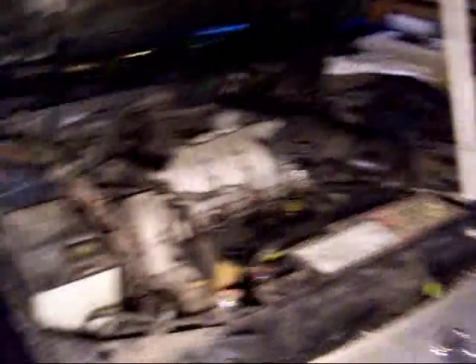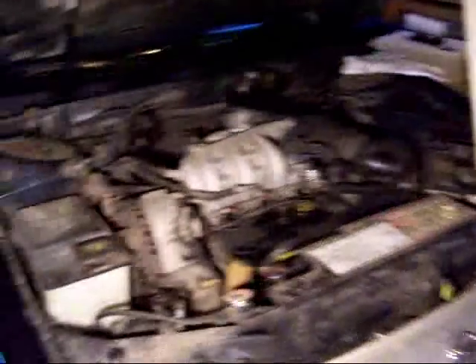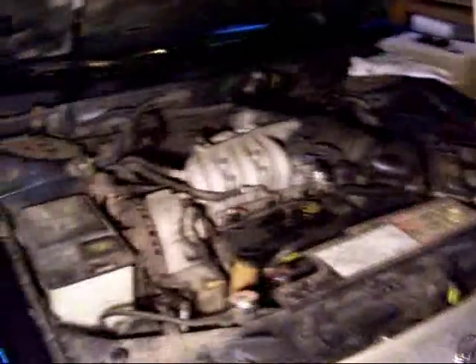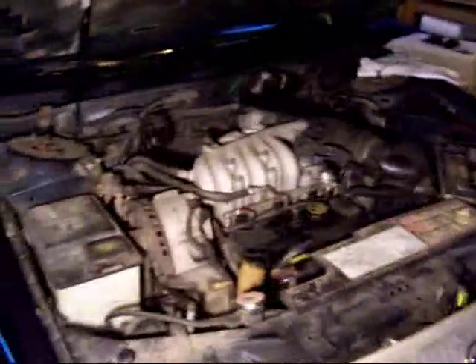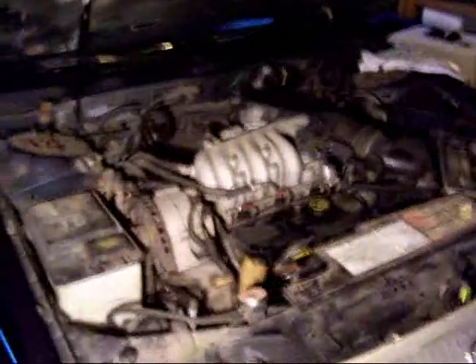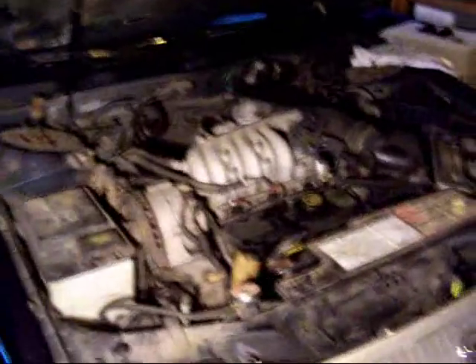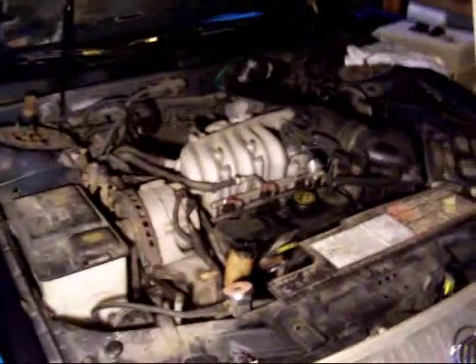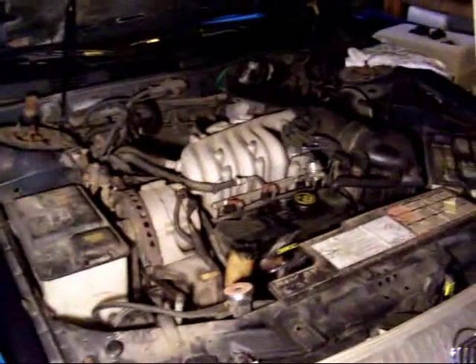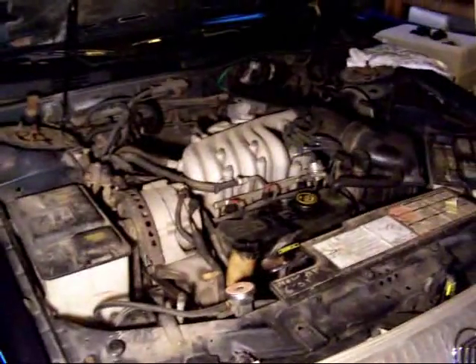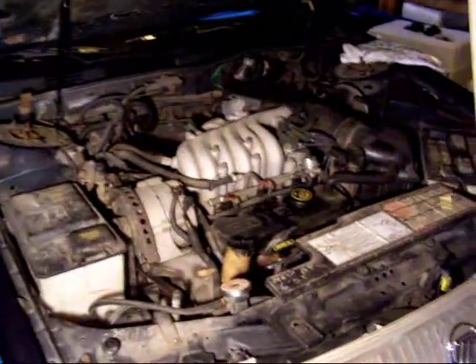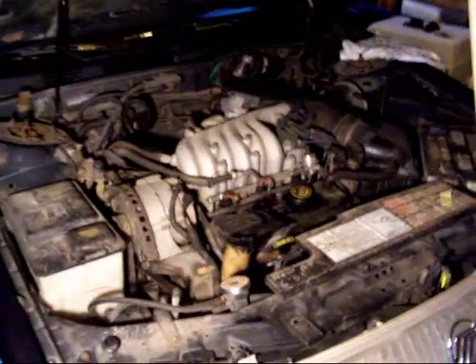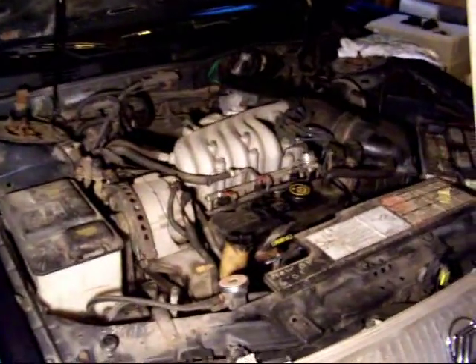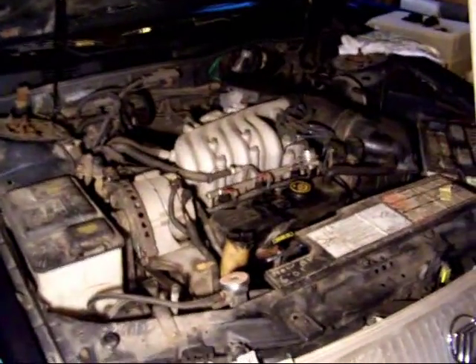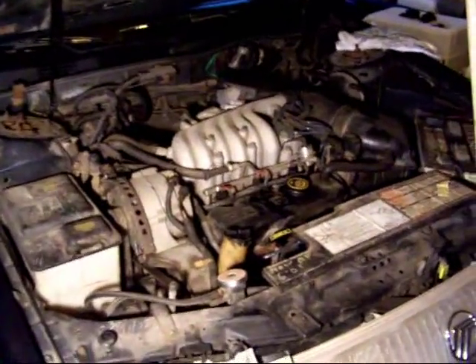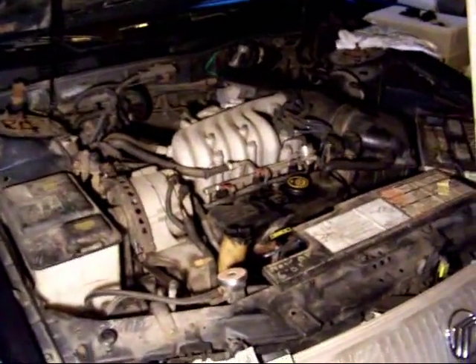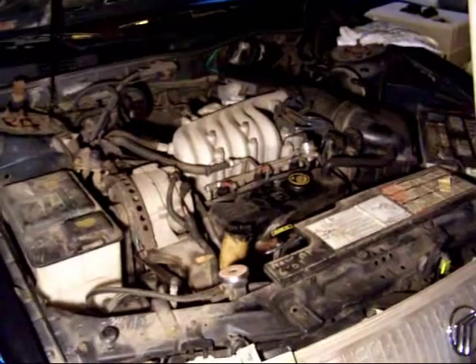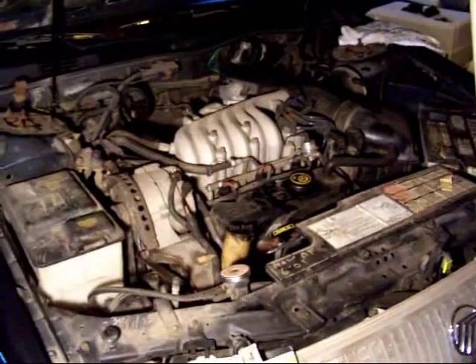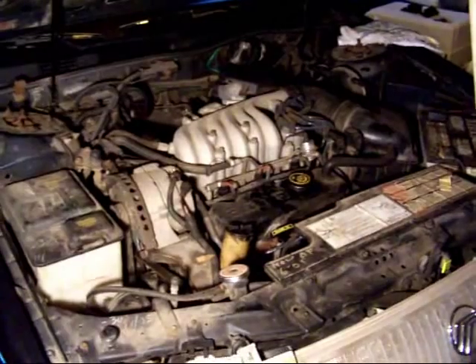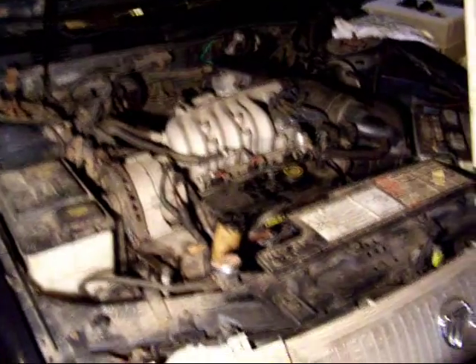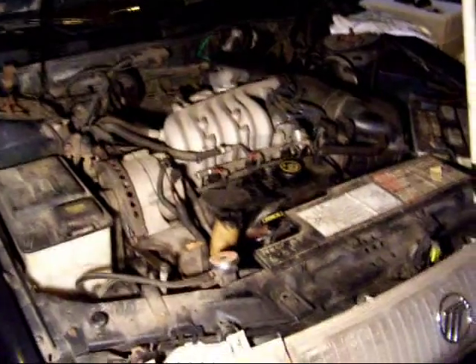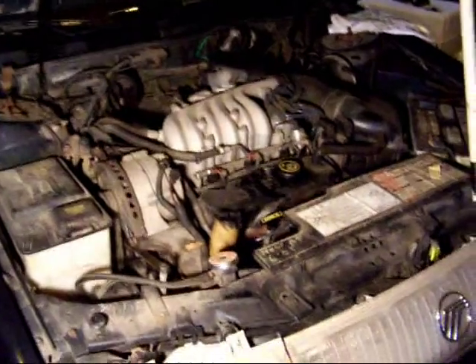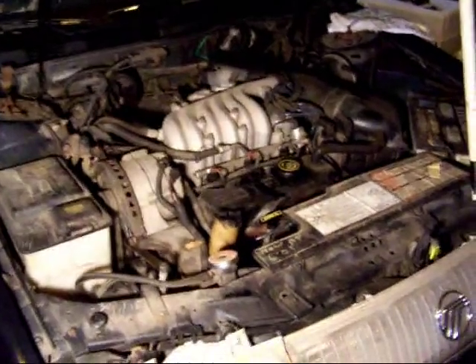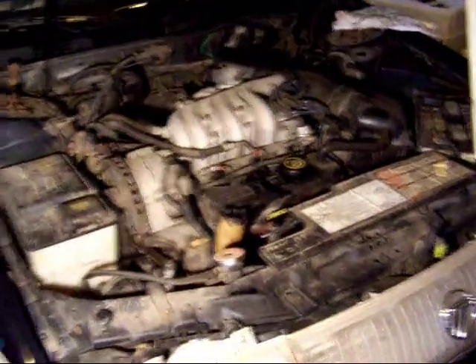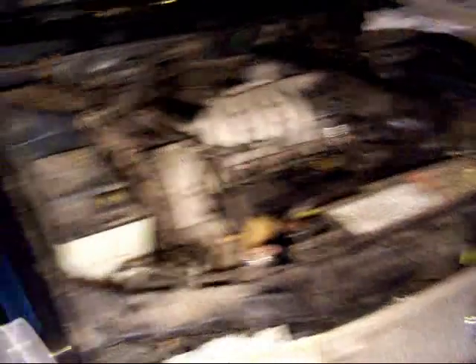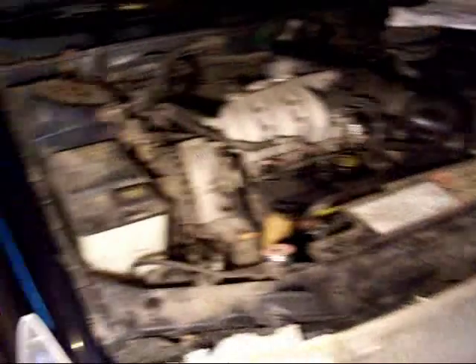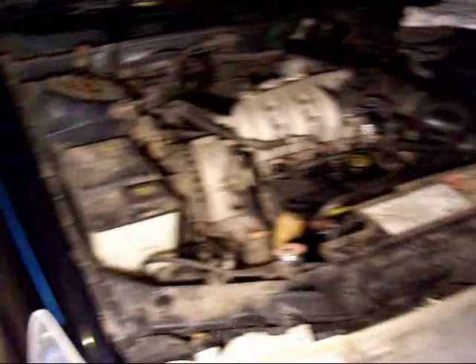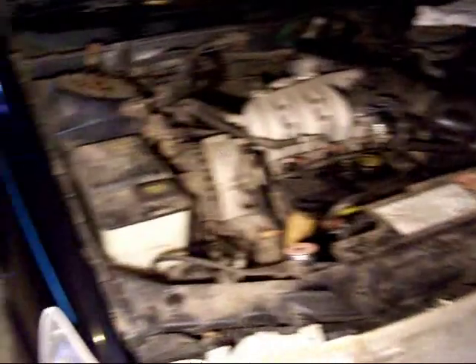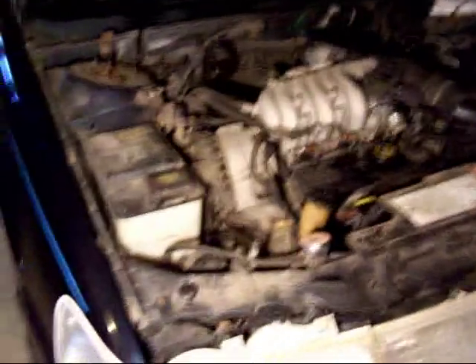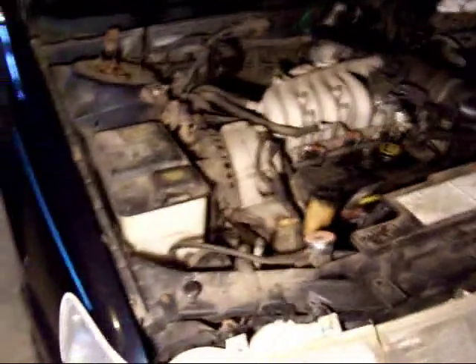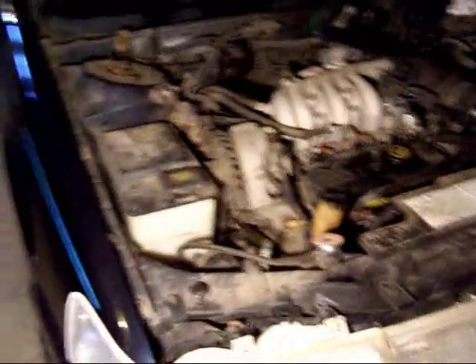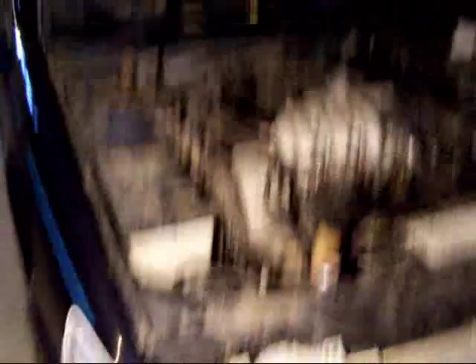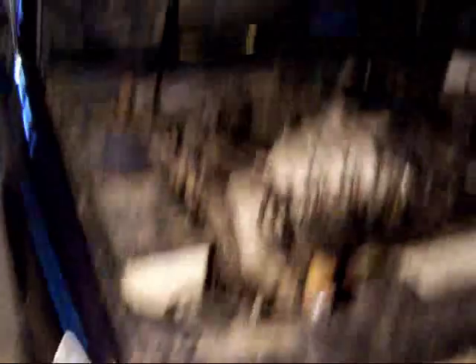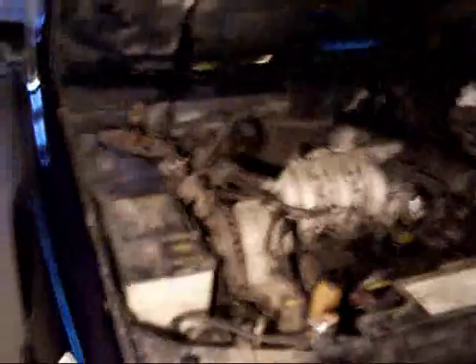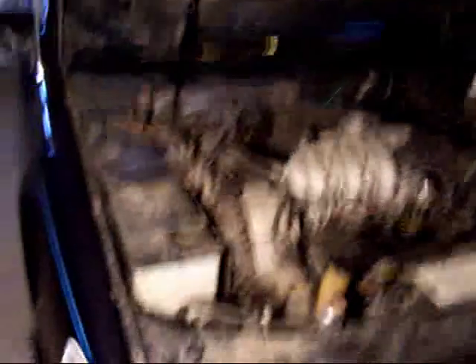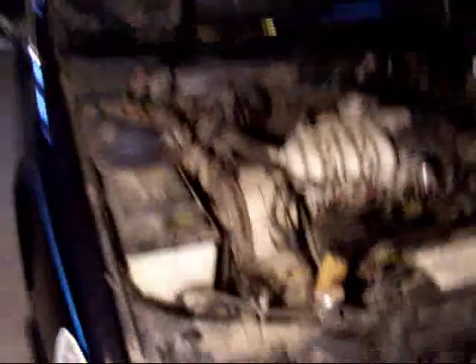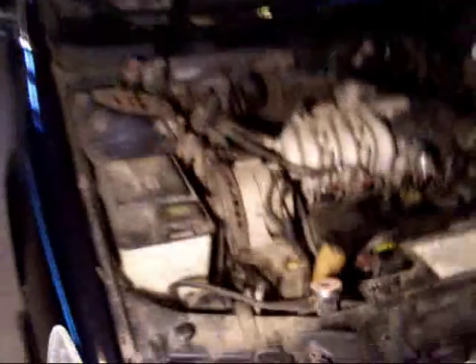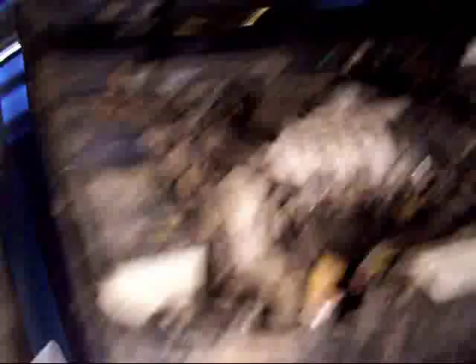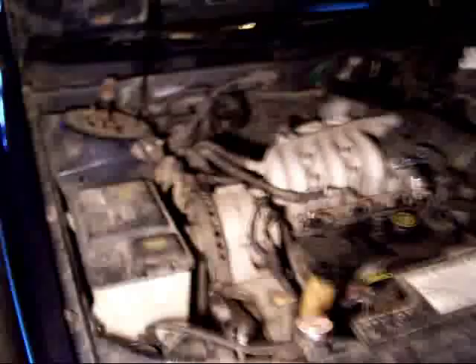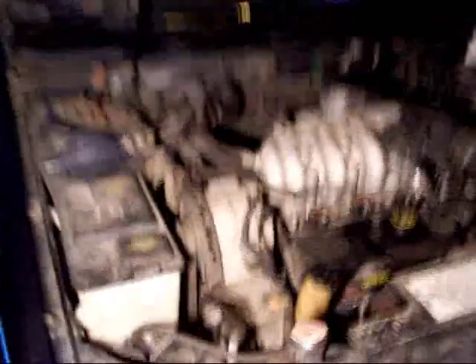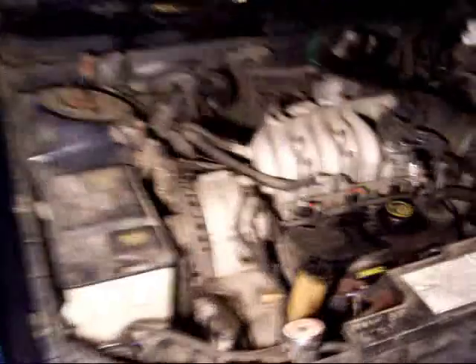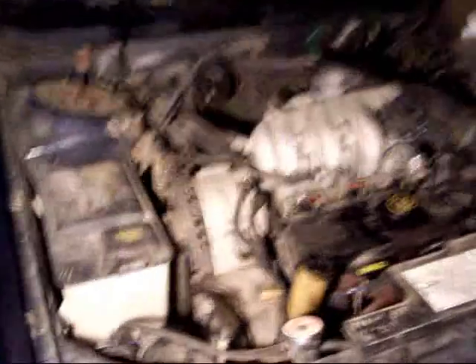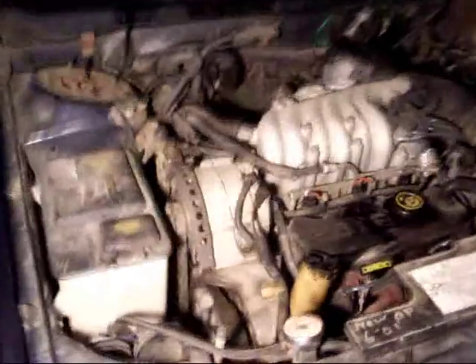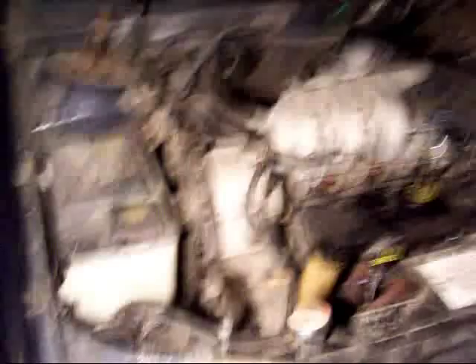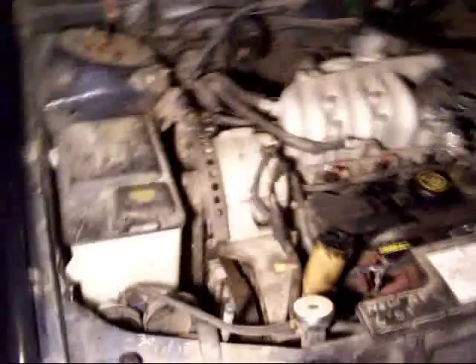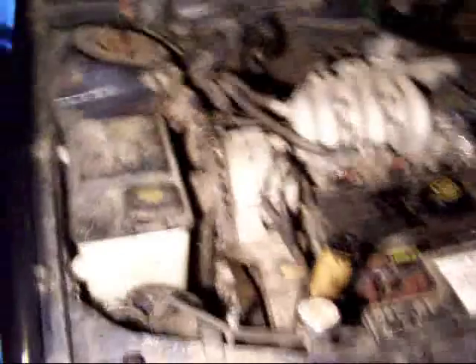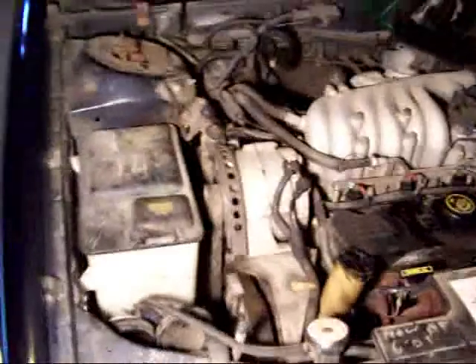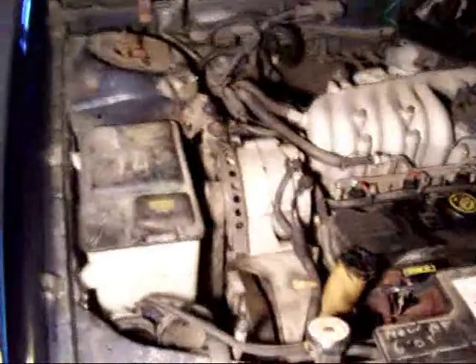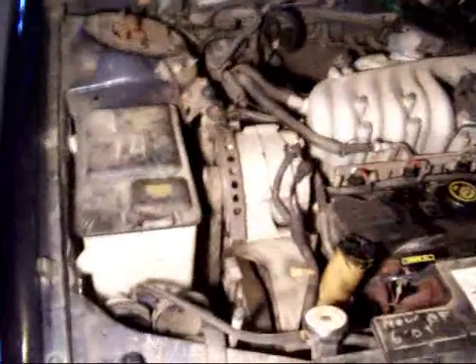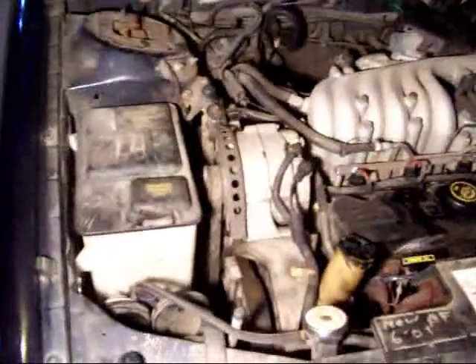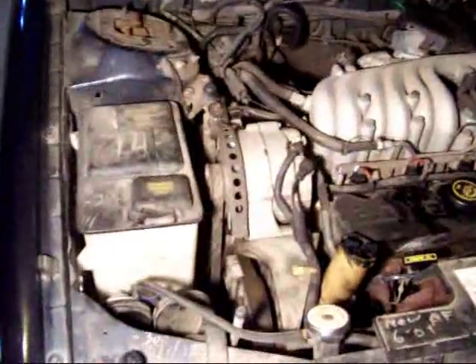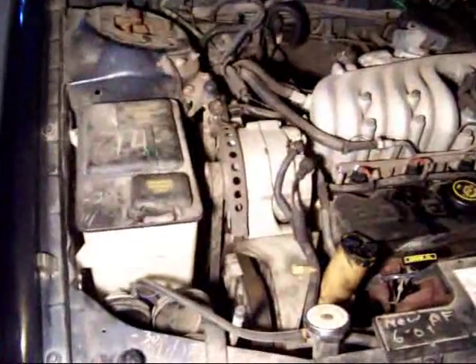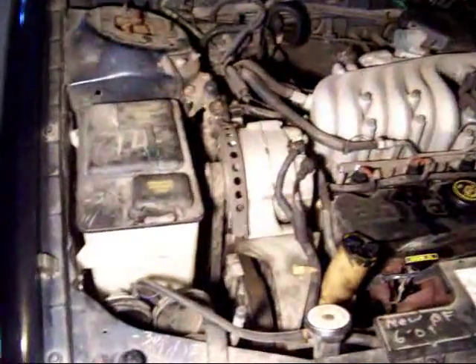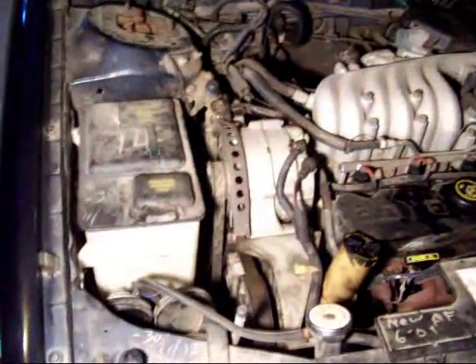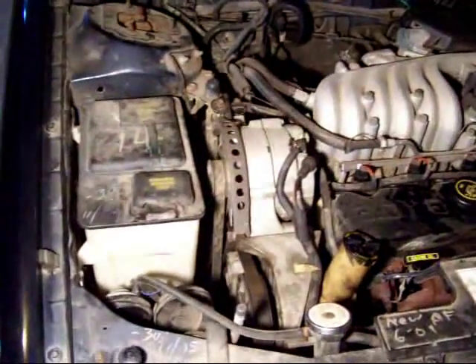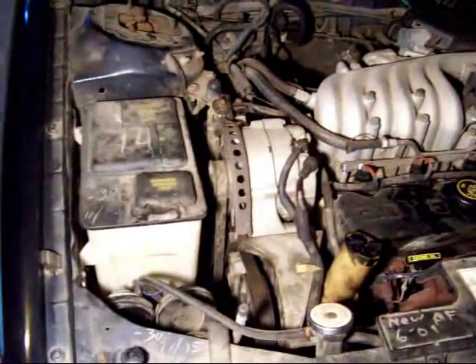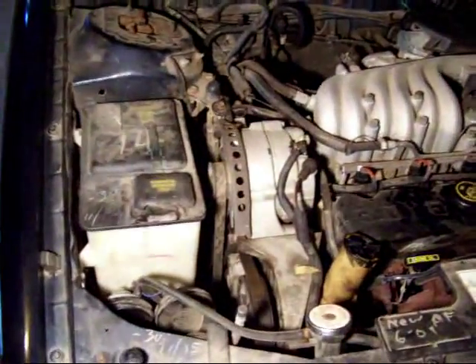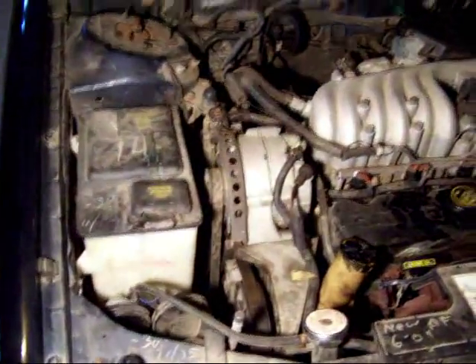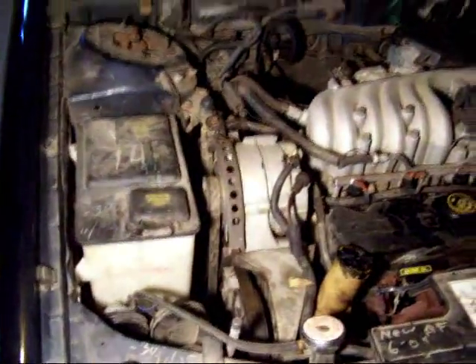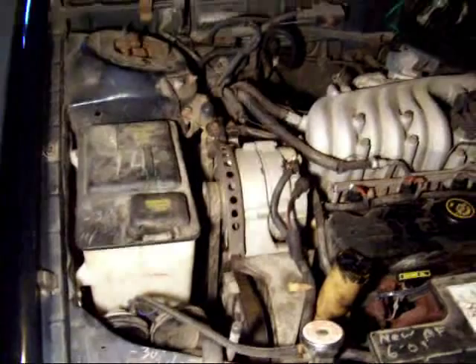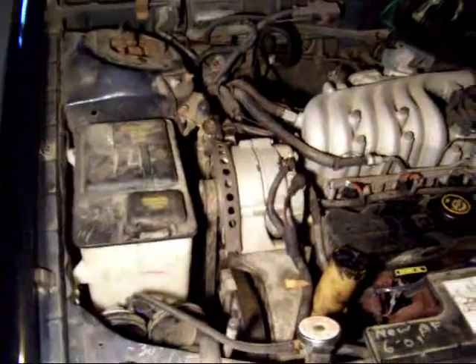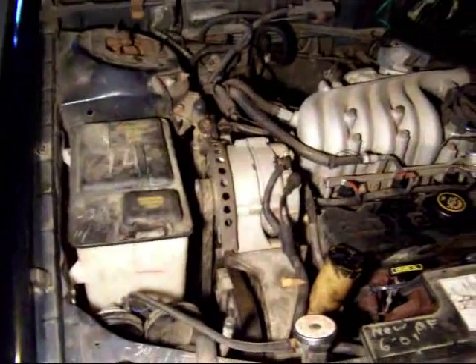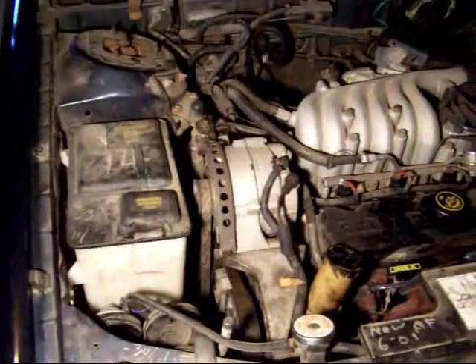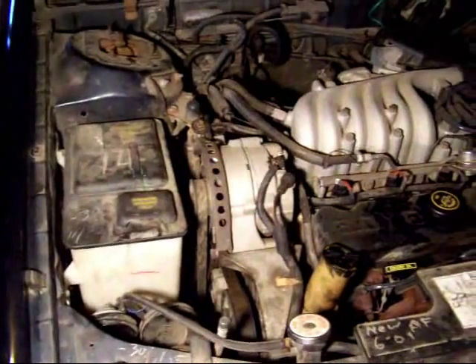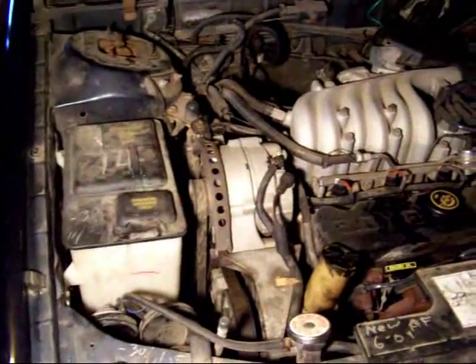Everything else is doing fine though. I wish this would have broke whenever I replaced the water pump — could have done it all at once.